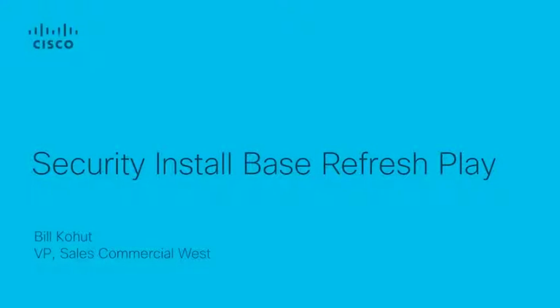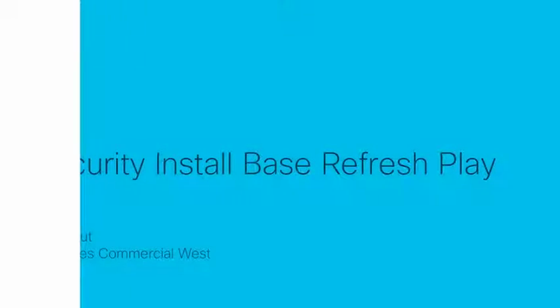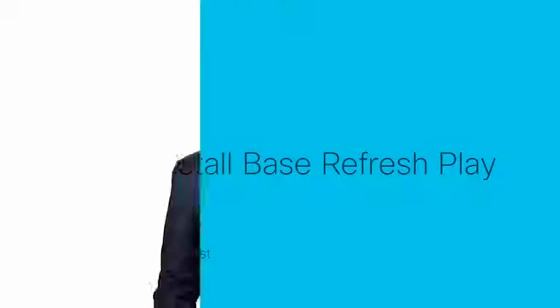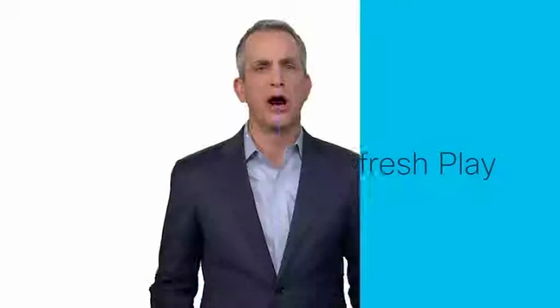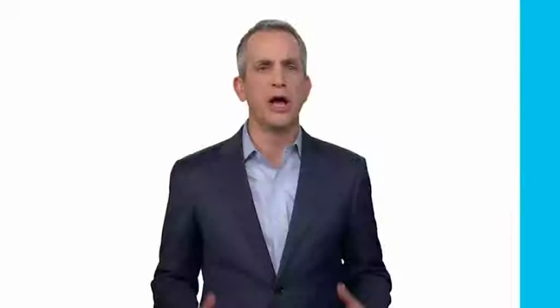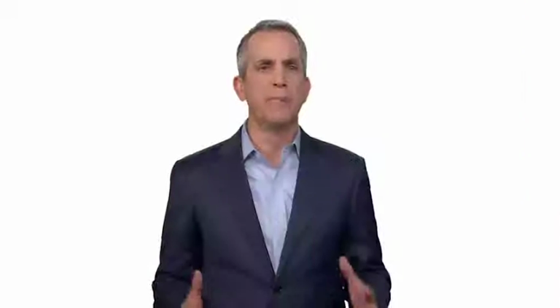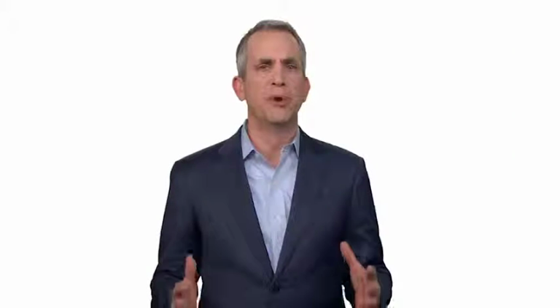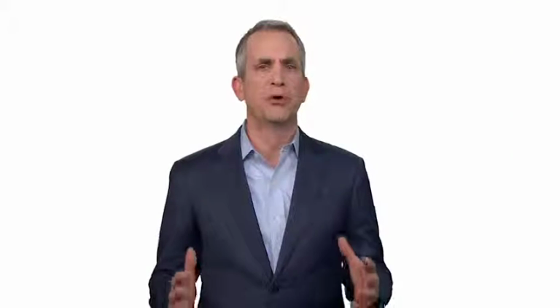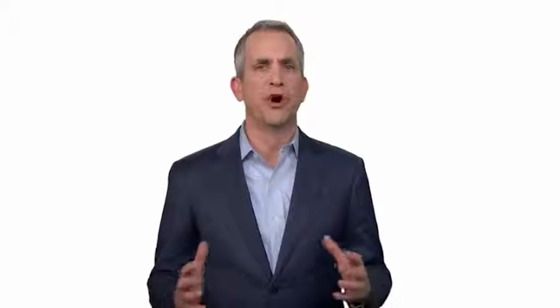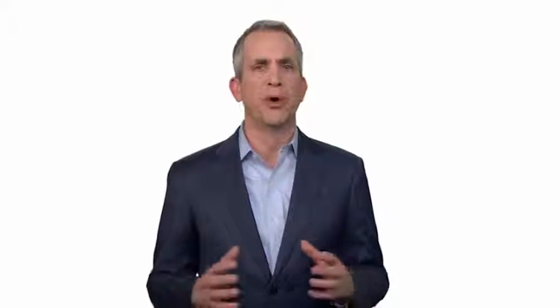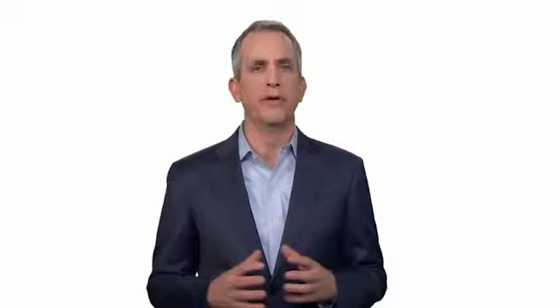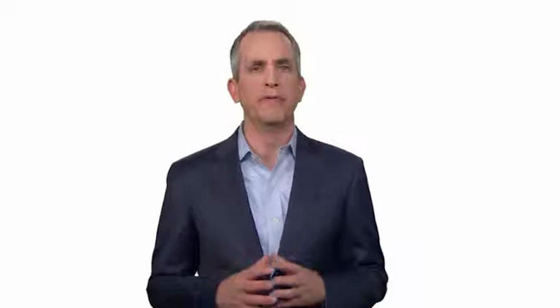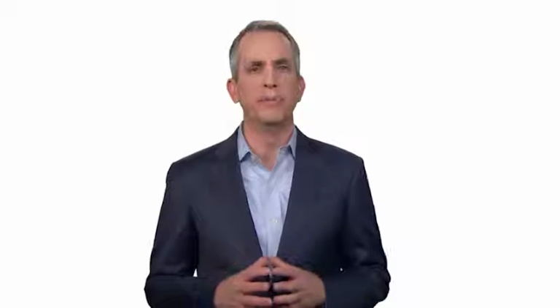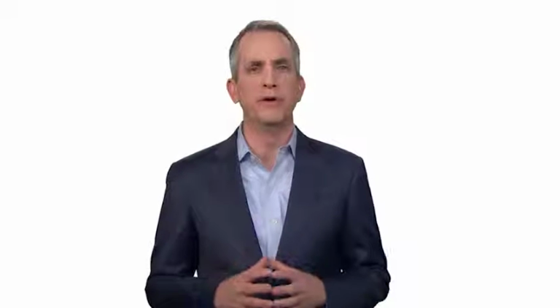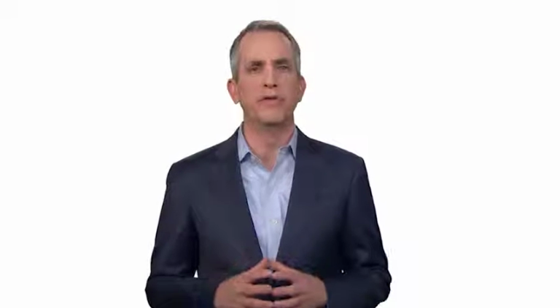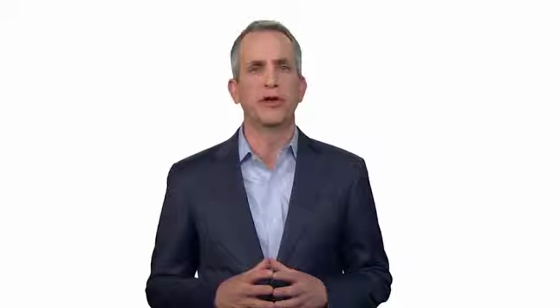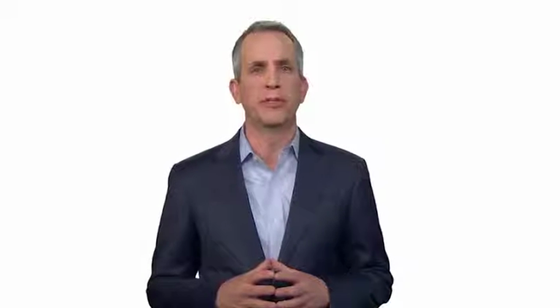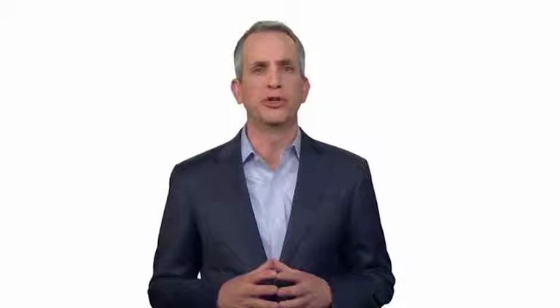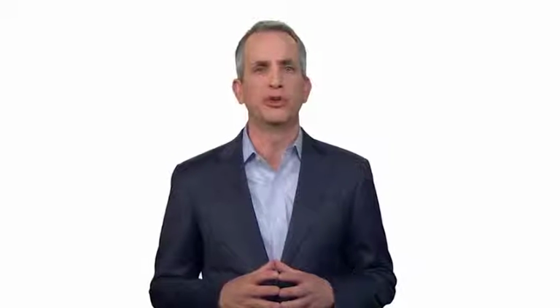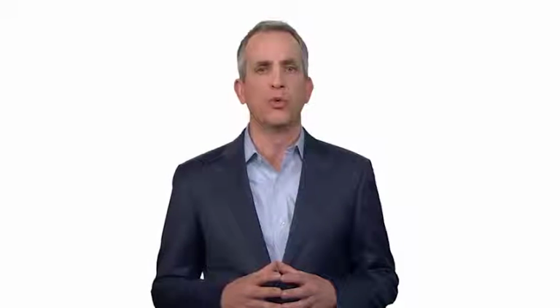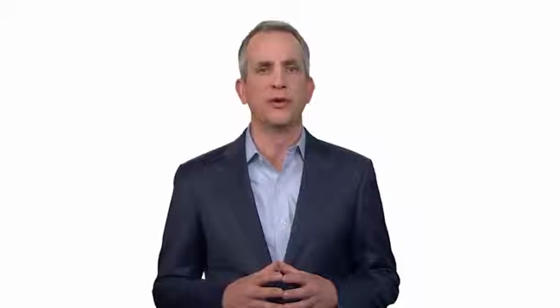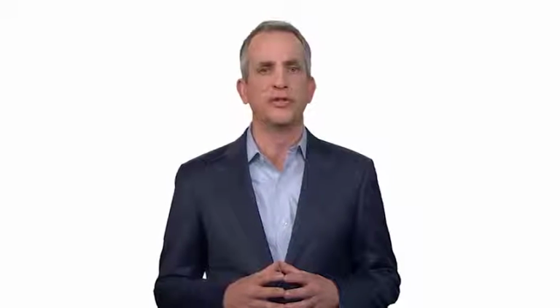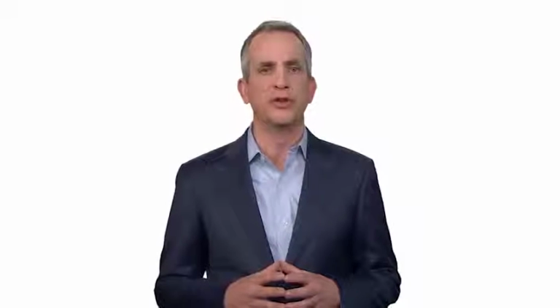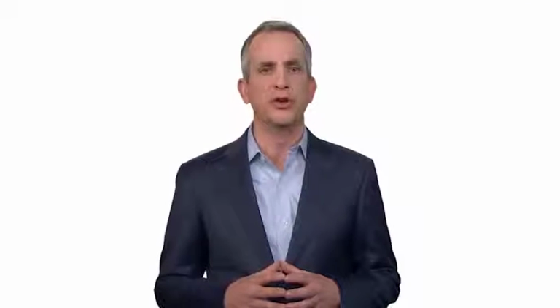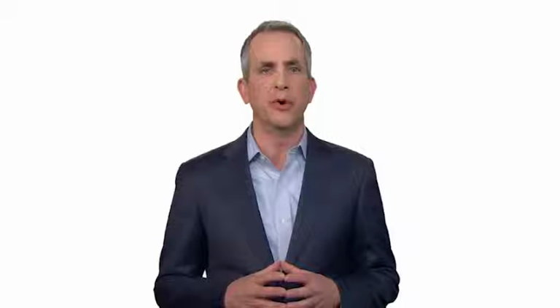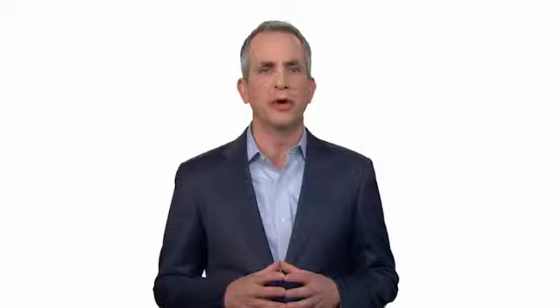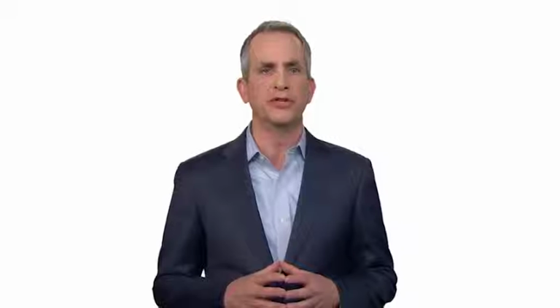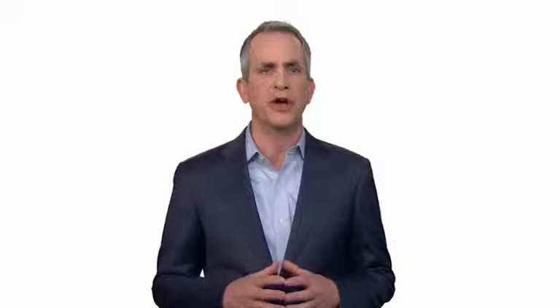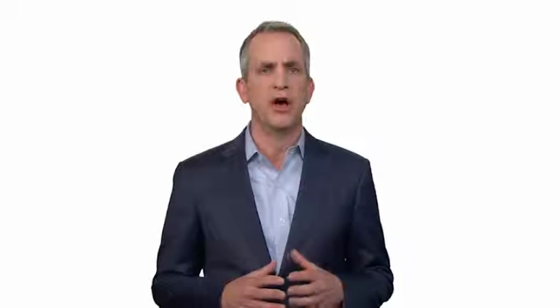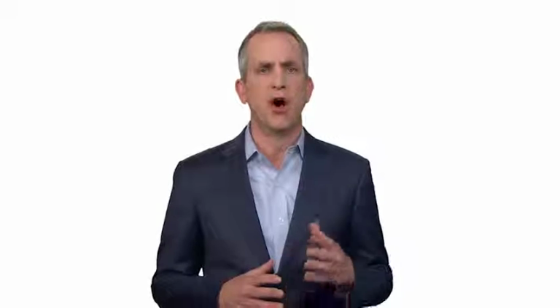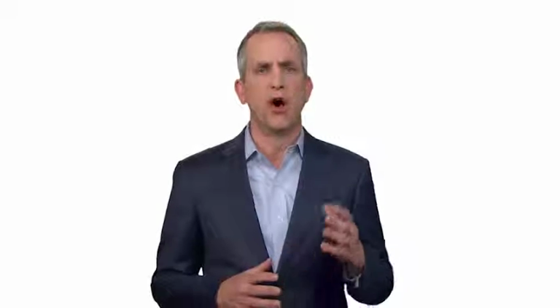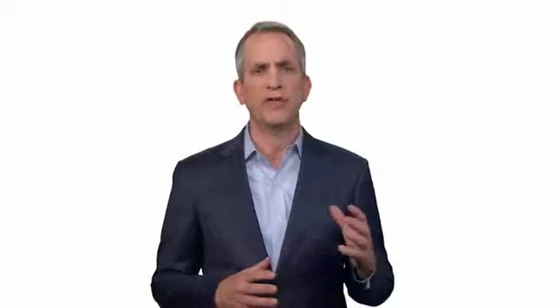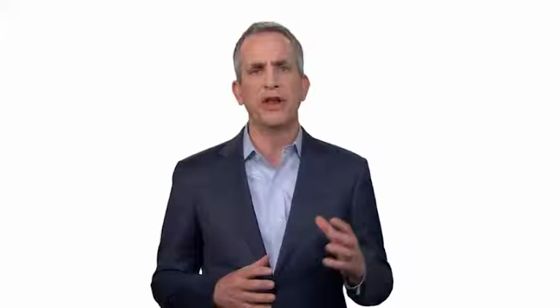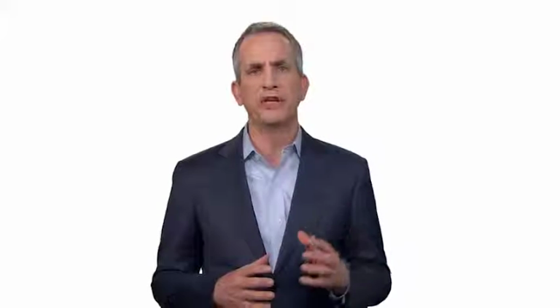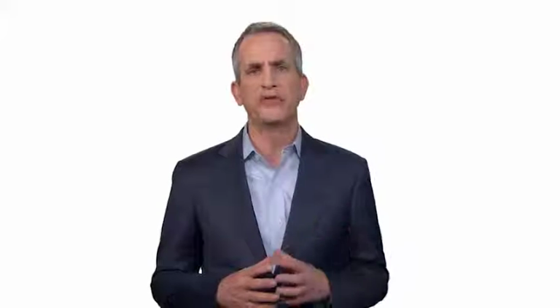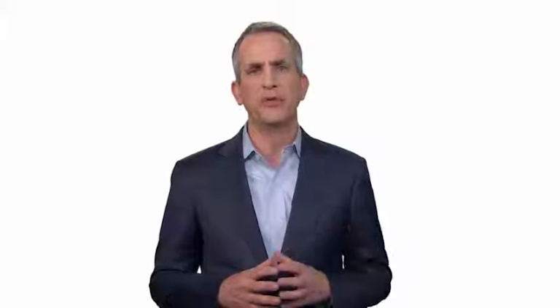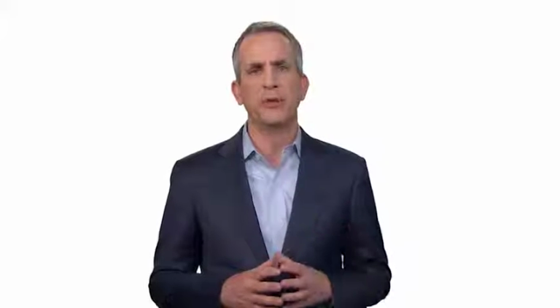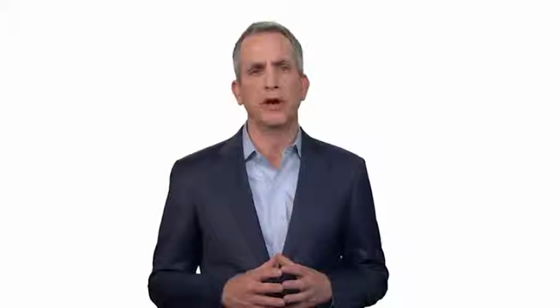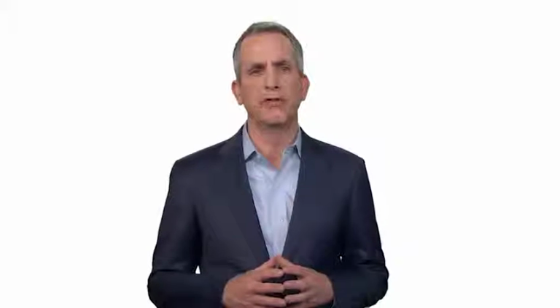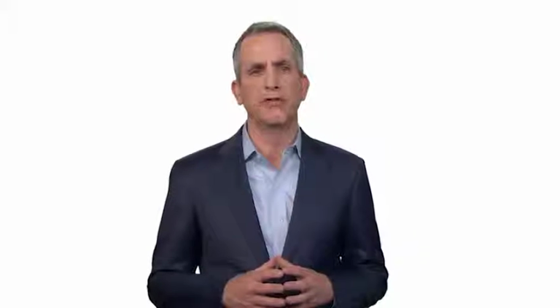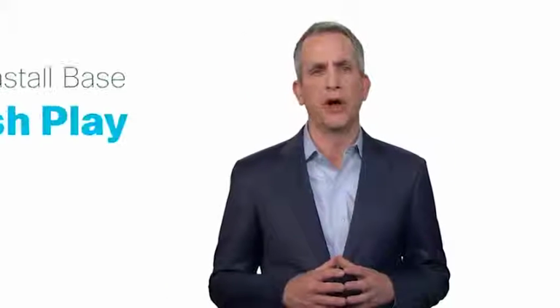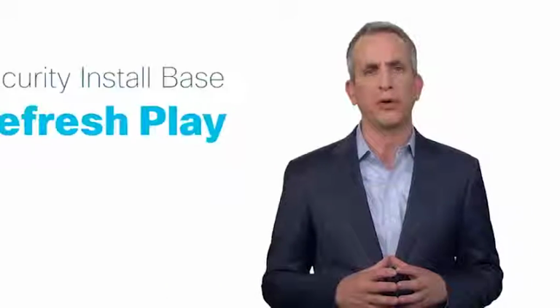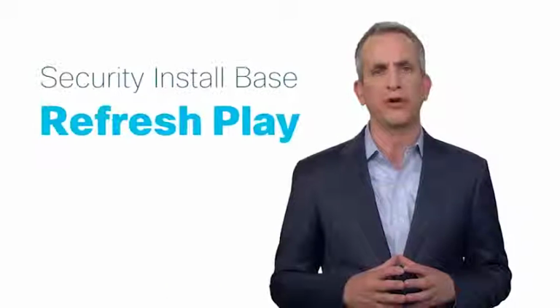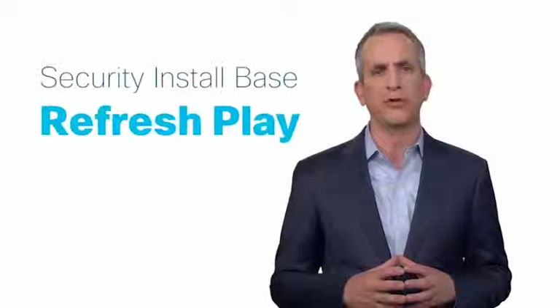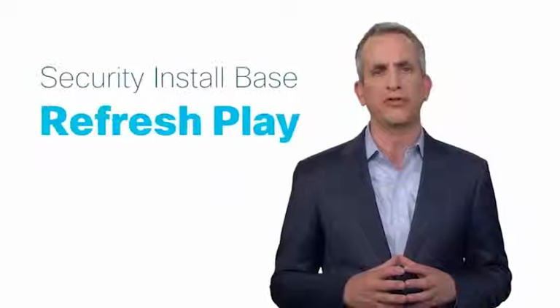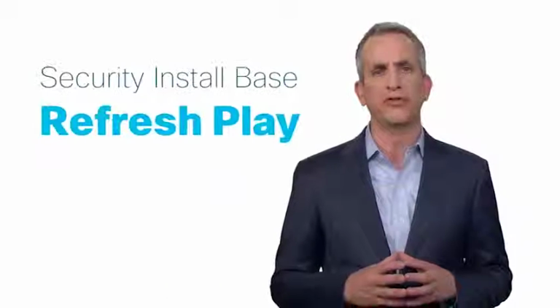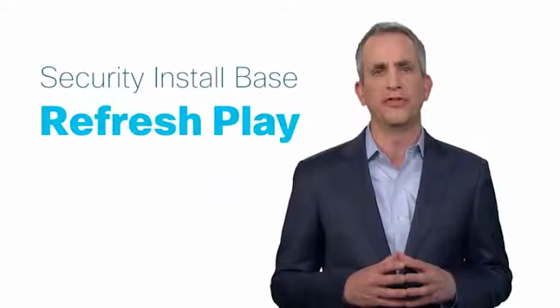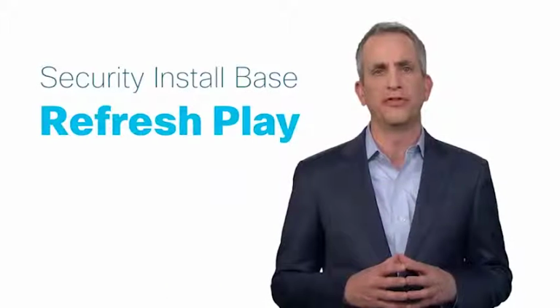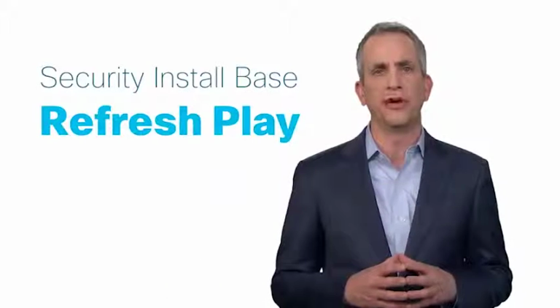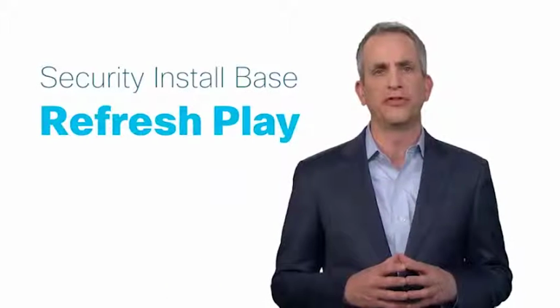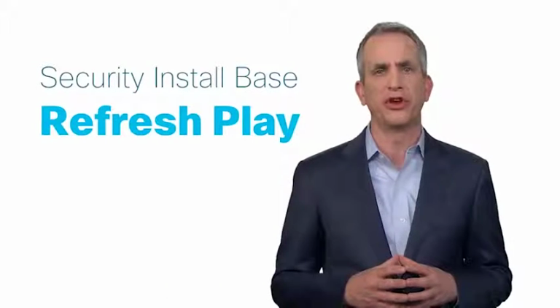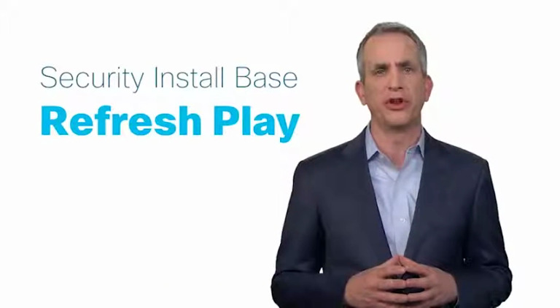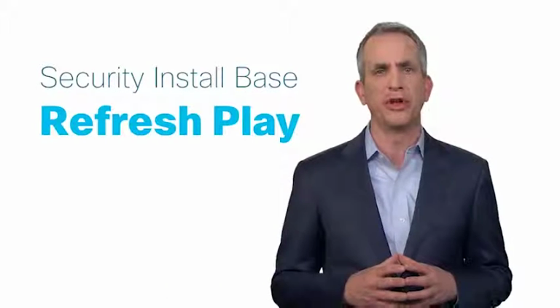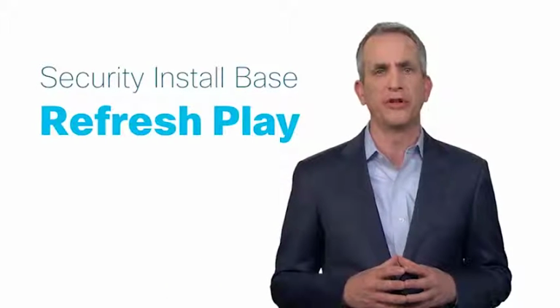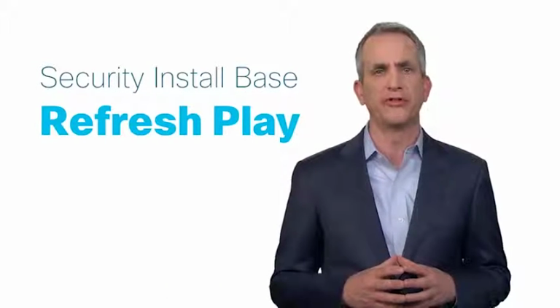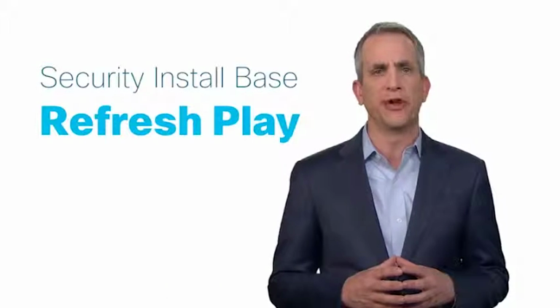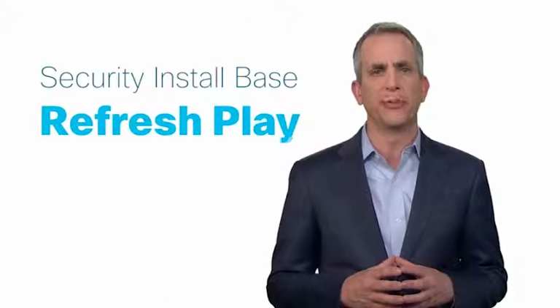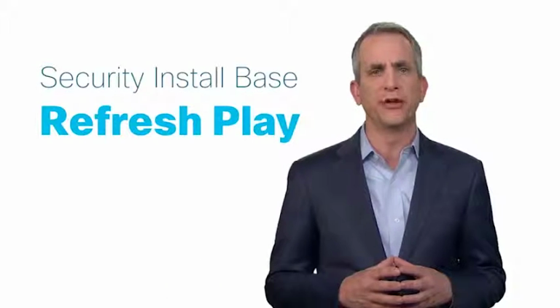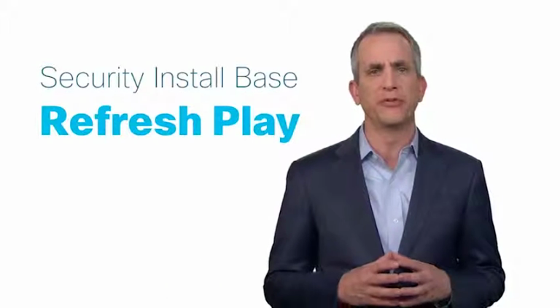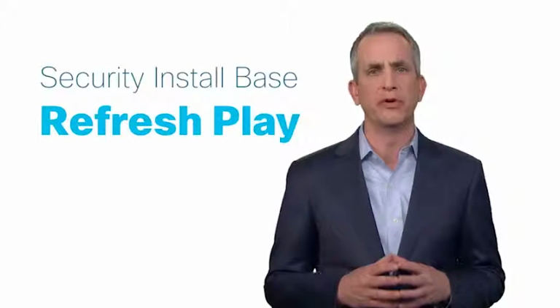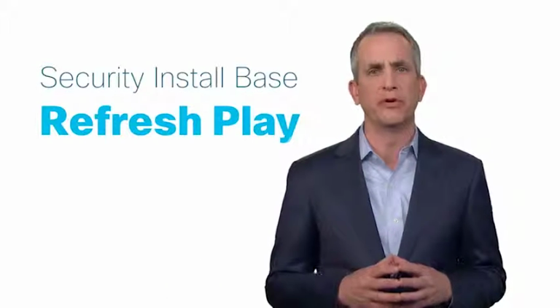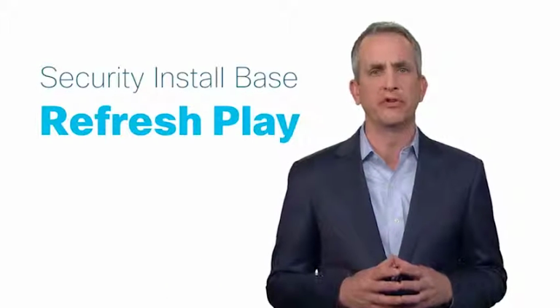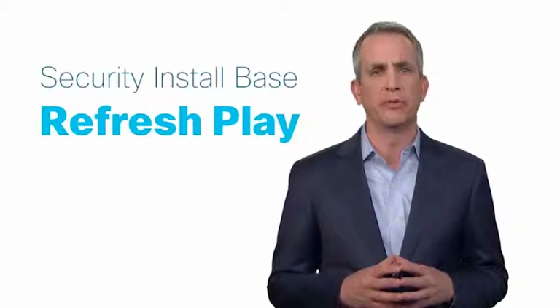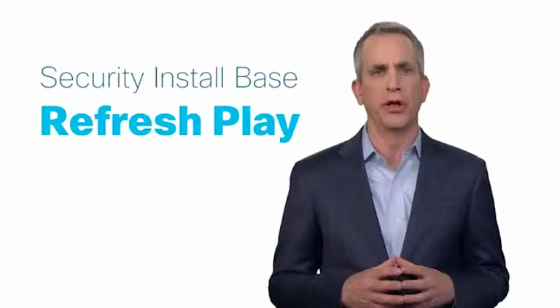Hi, I'm Bill Kohut, VP of the Commercial West in the US. Over the next few minutes, I'll introduce the Cisco Security Install Base Refresh Play.